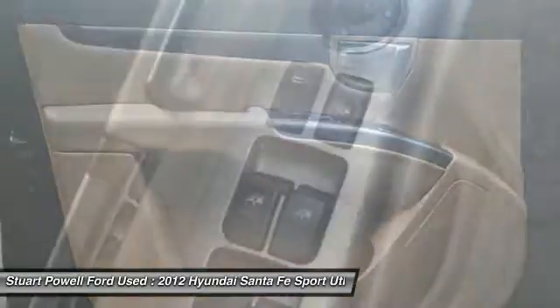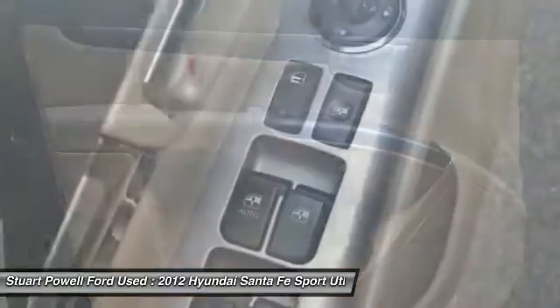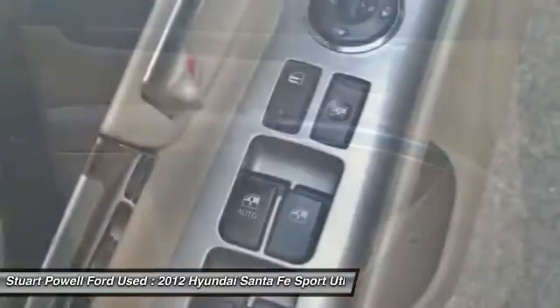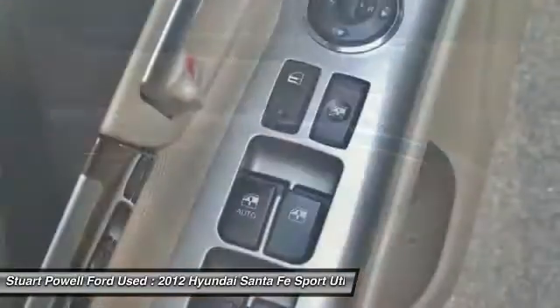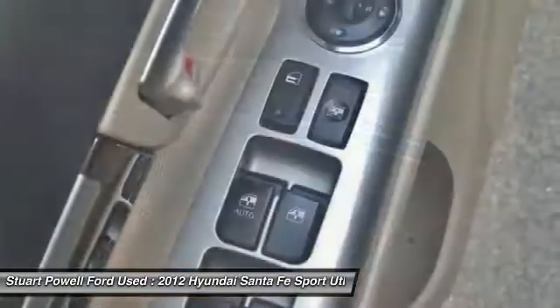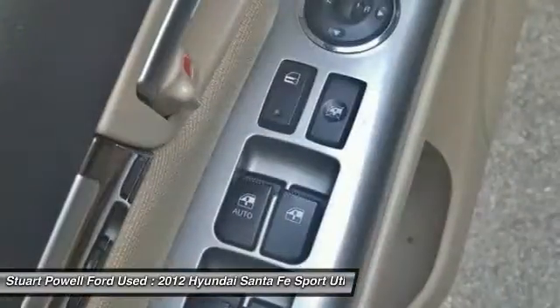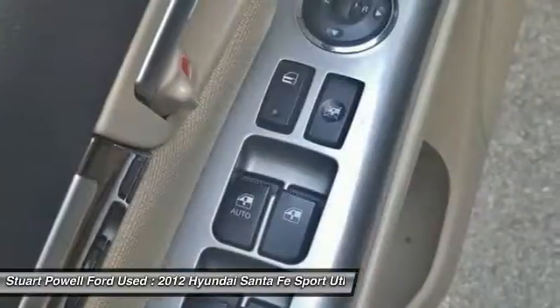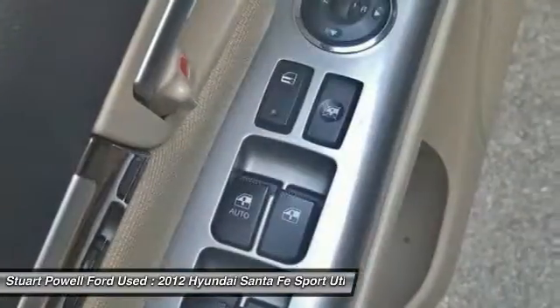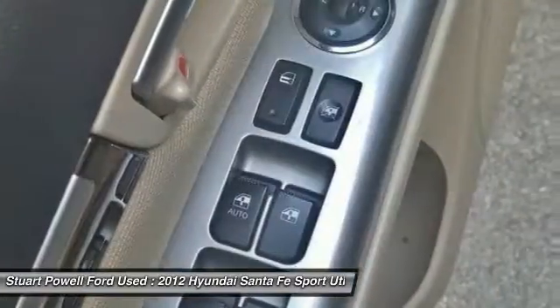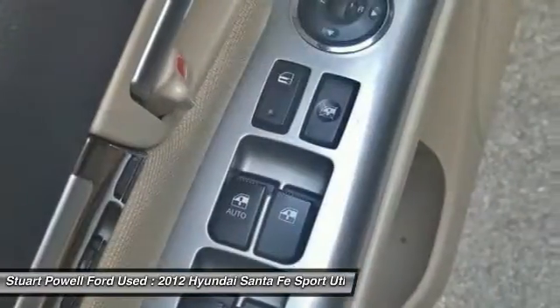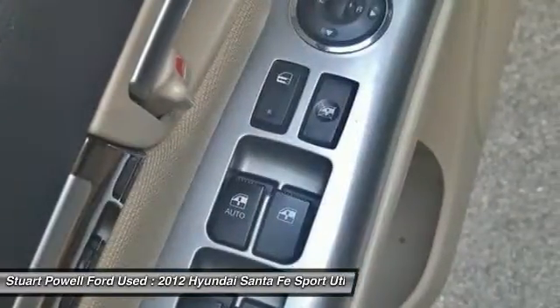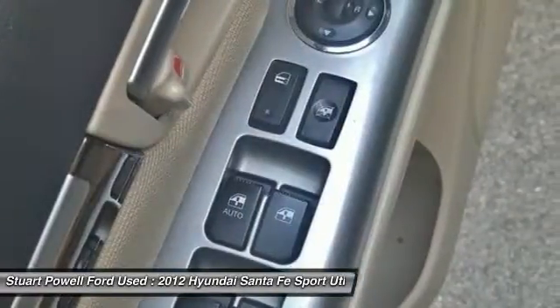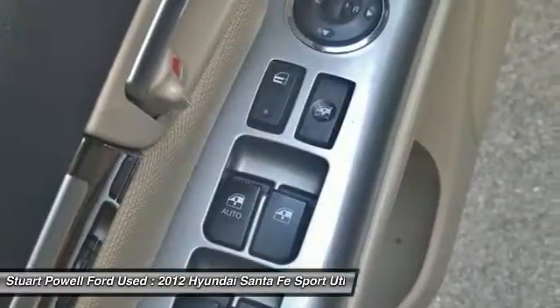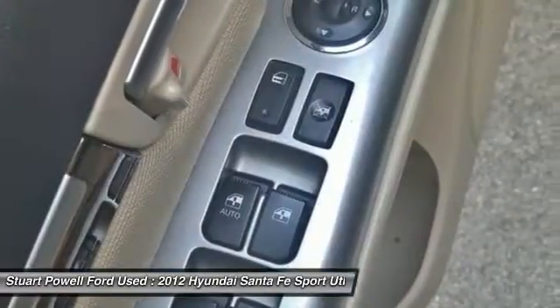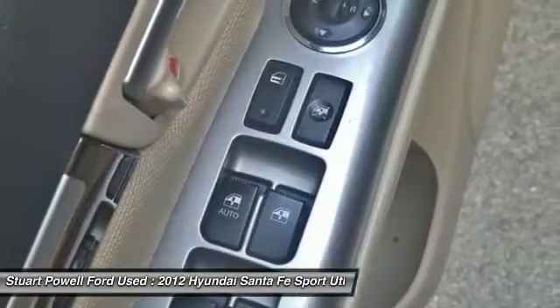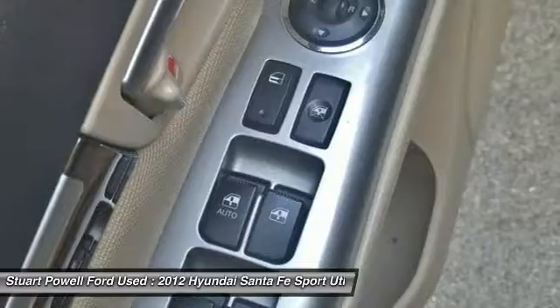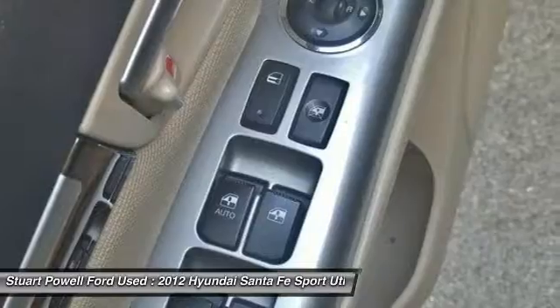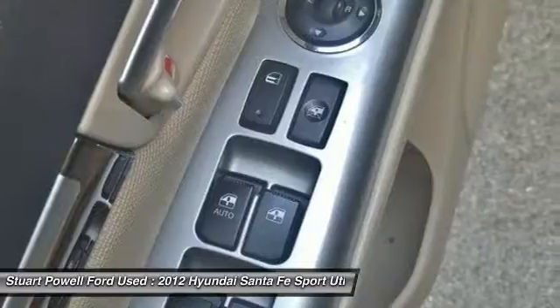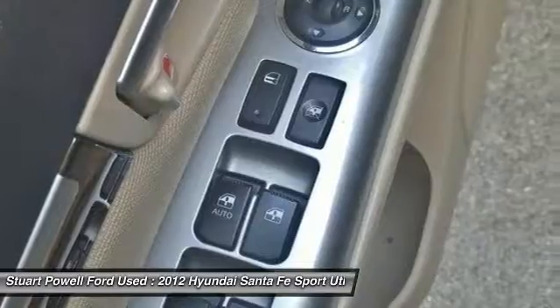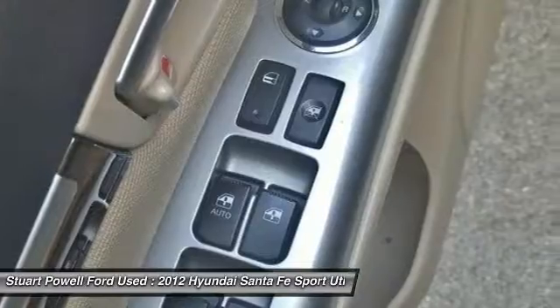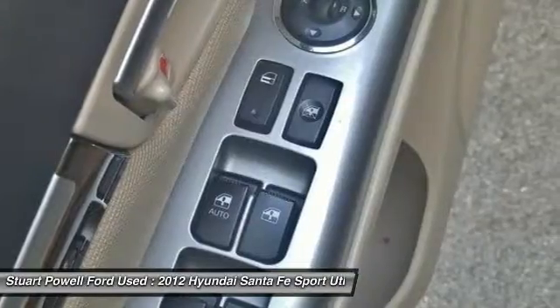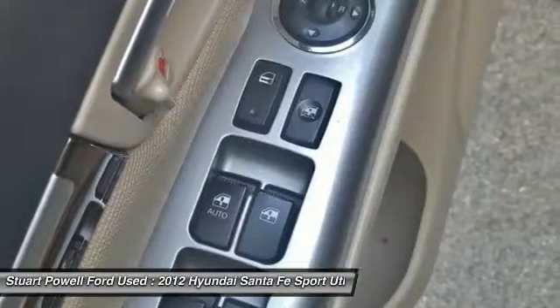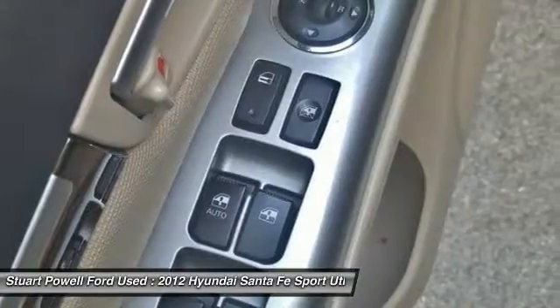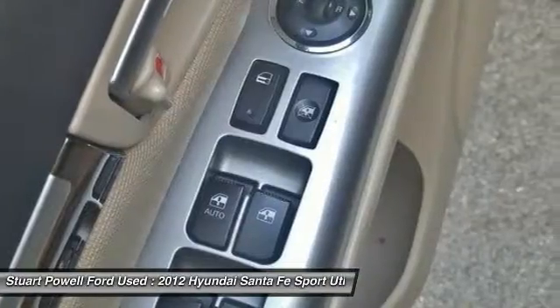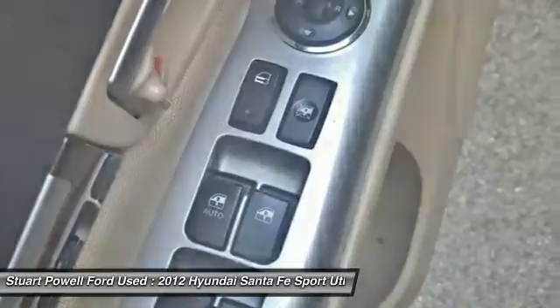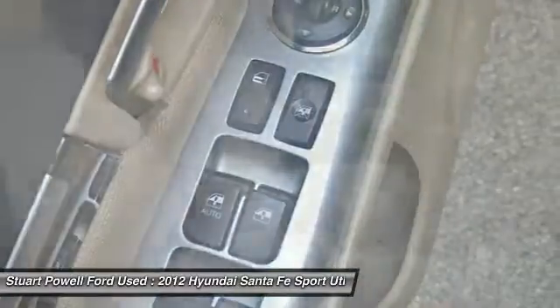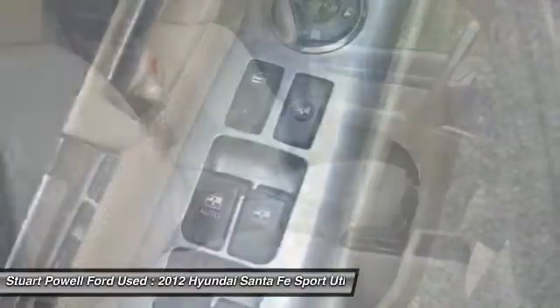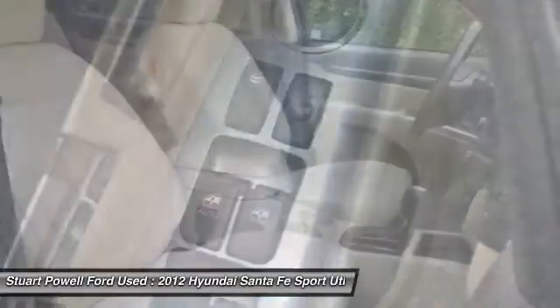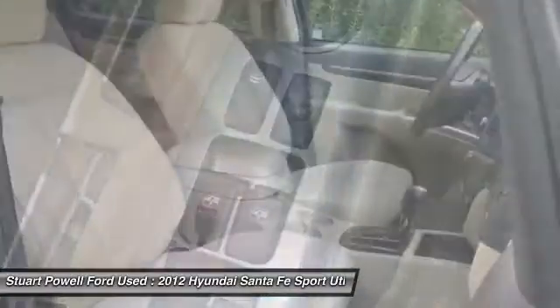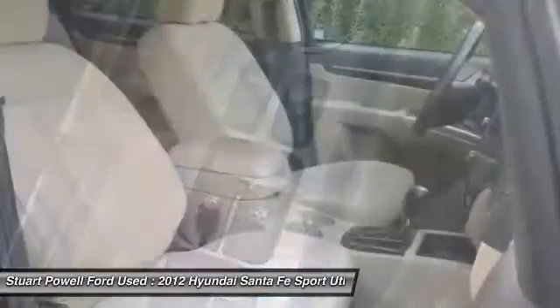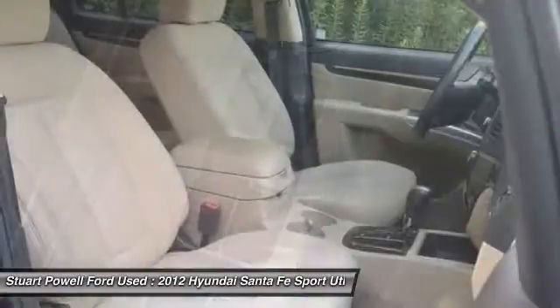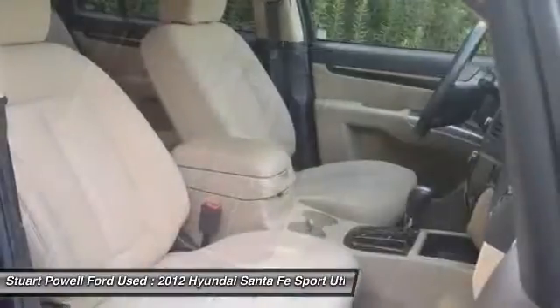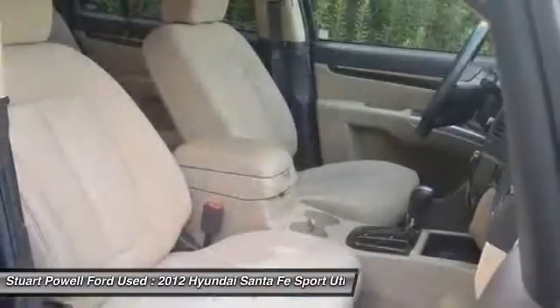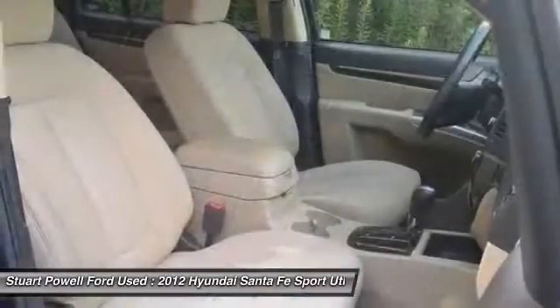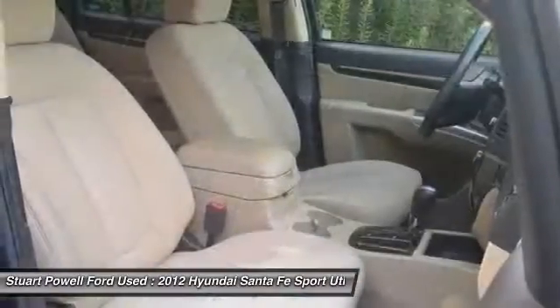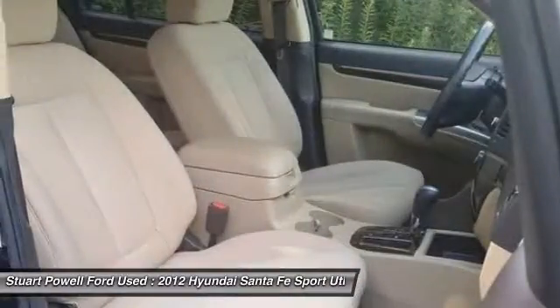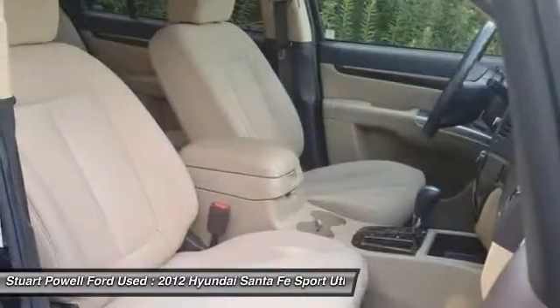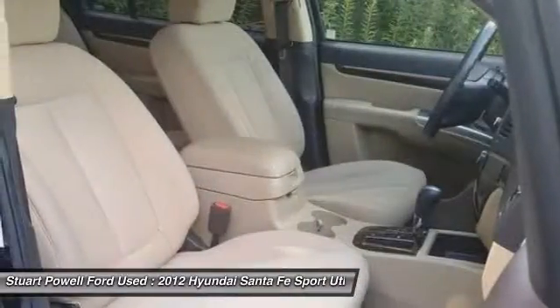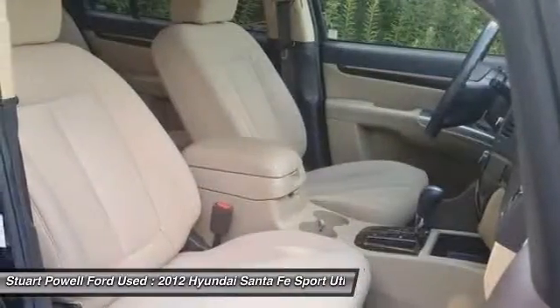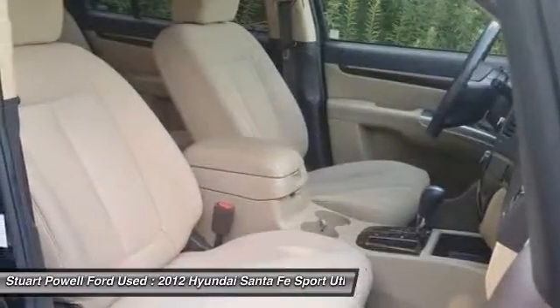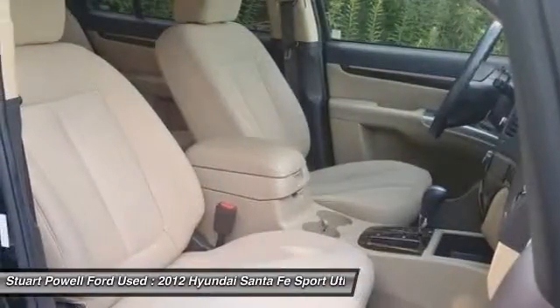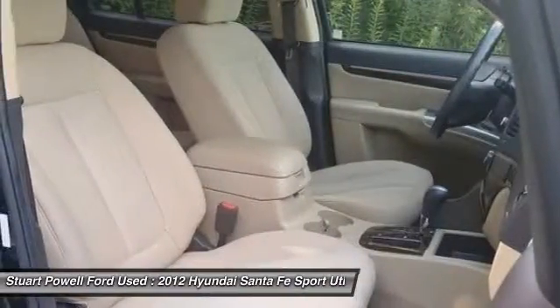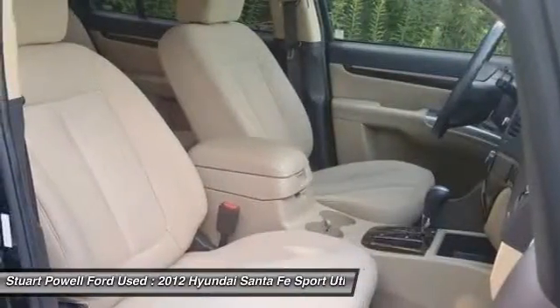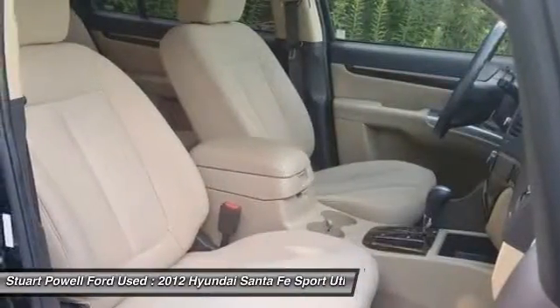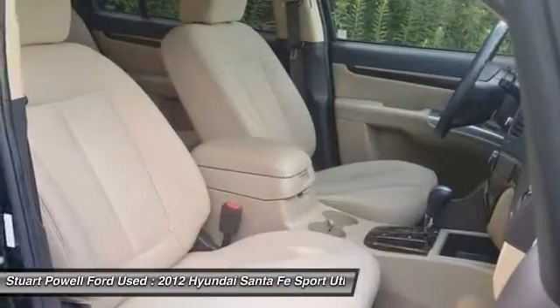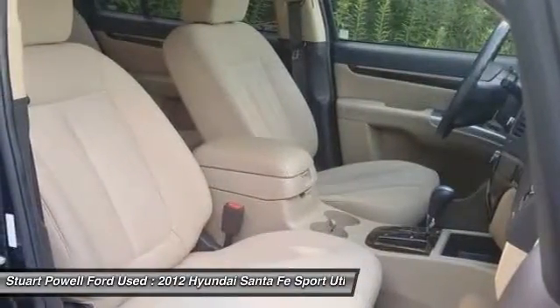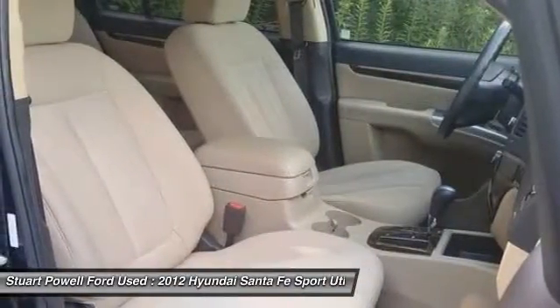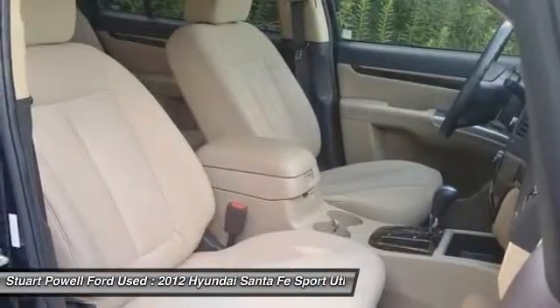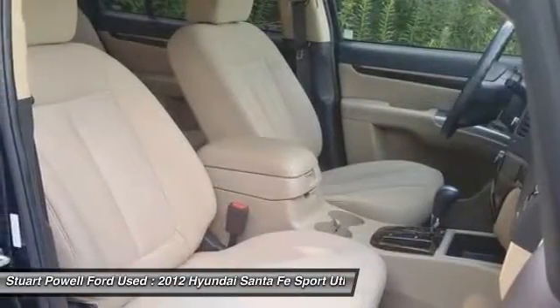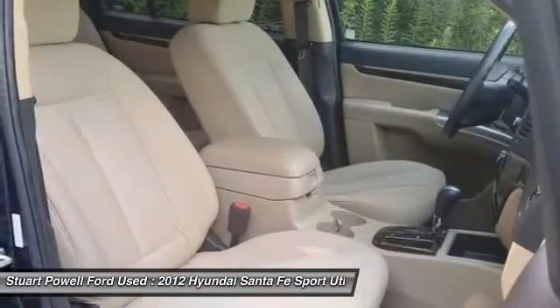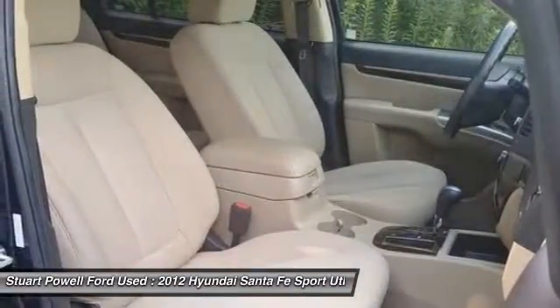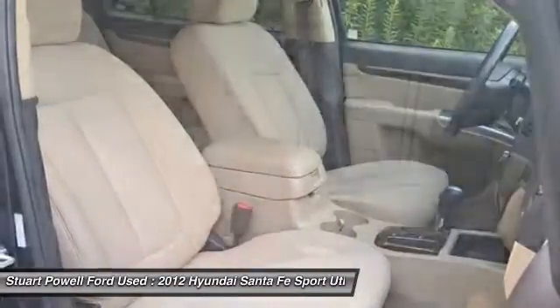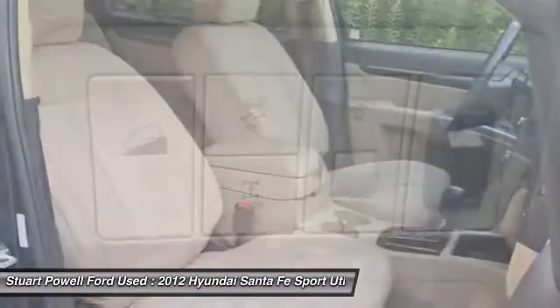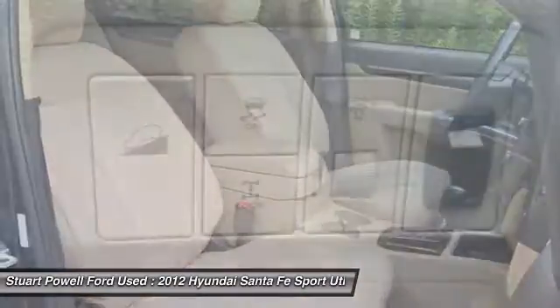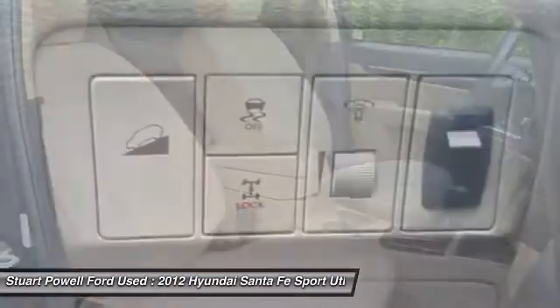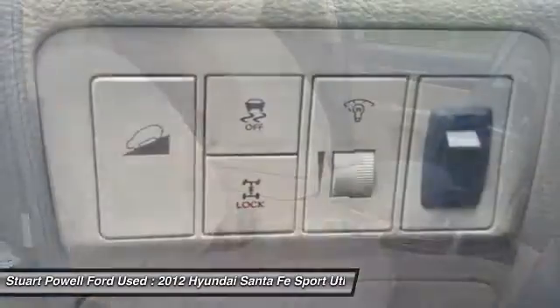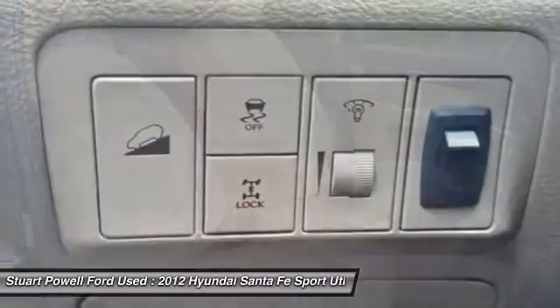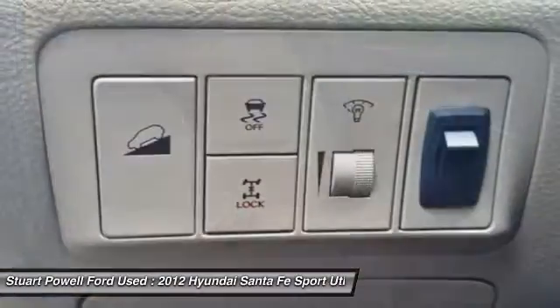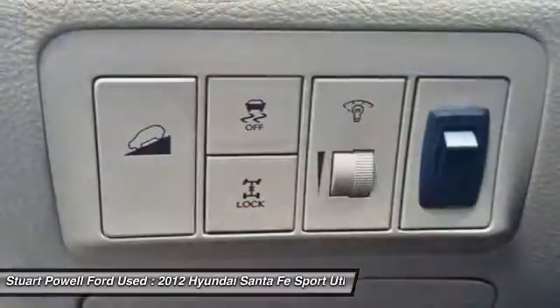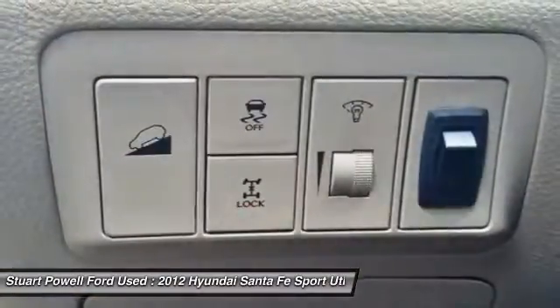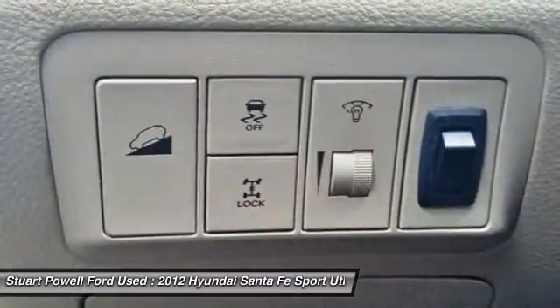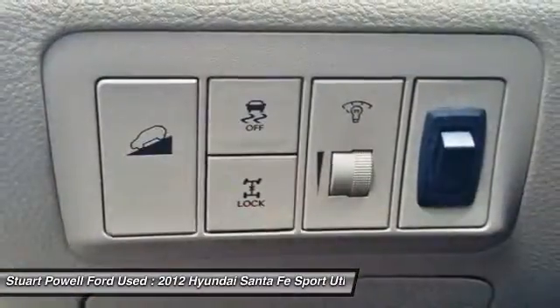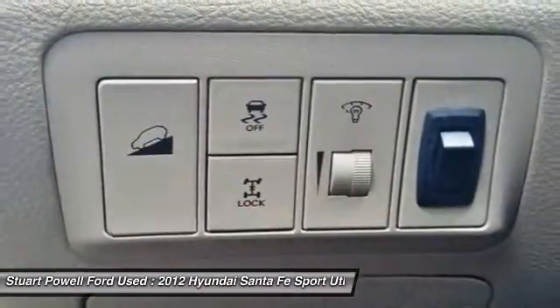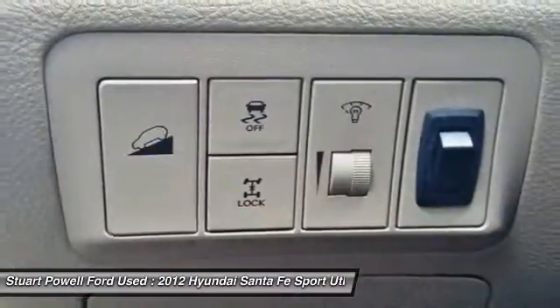Steering wheel audio controls, Bluetooth, power steering, adjustable steering wheel, driver airbag.